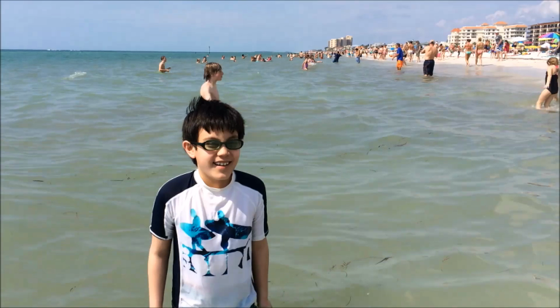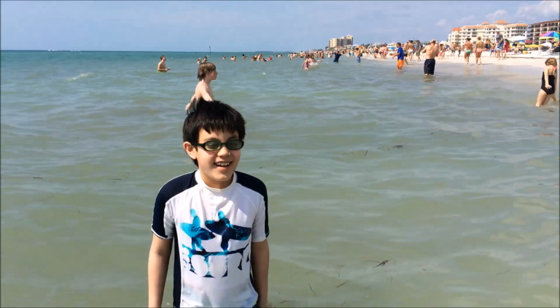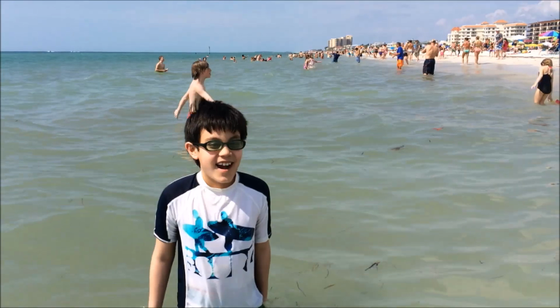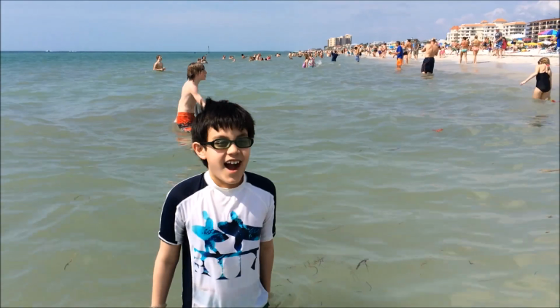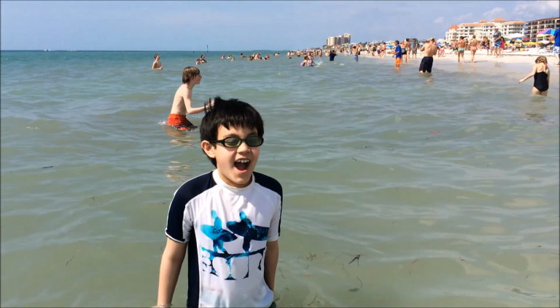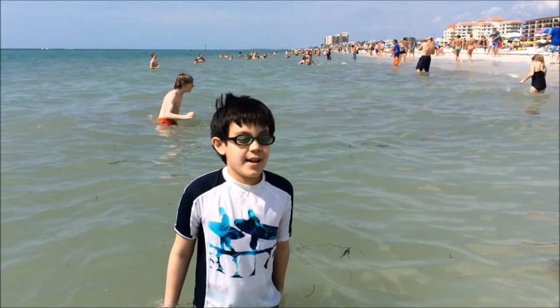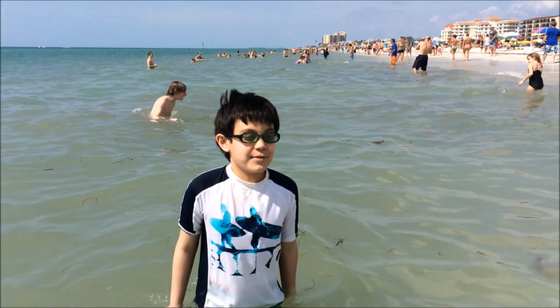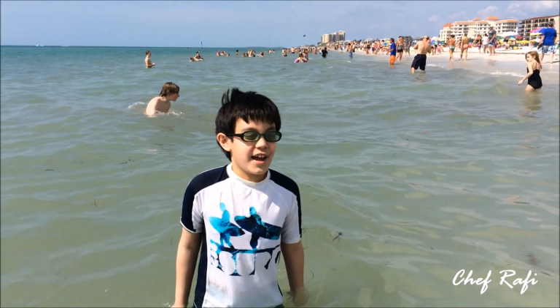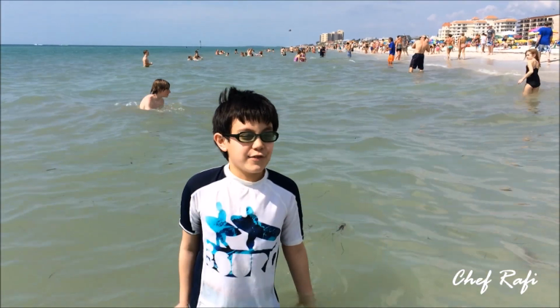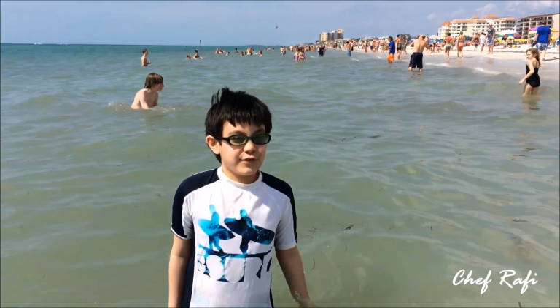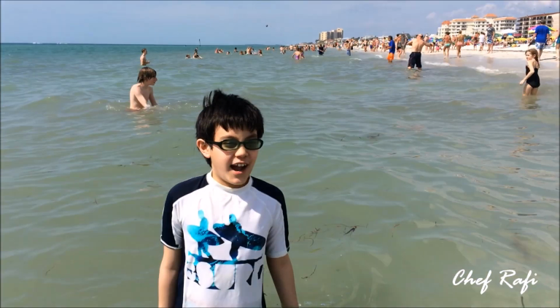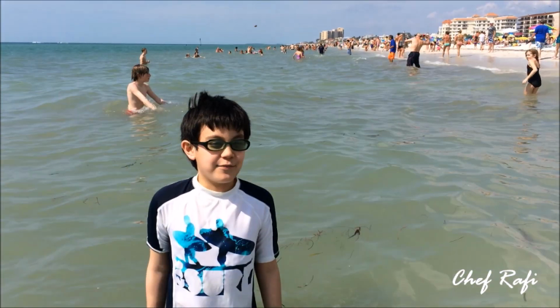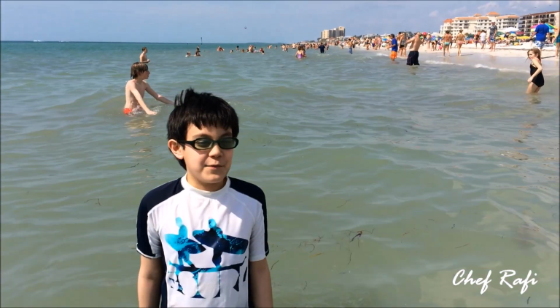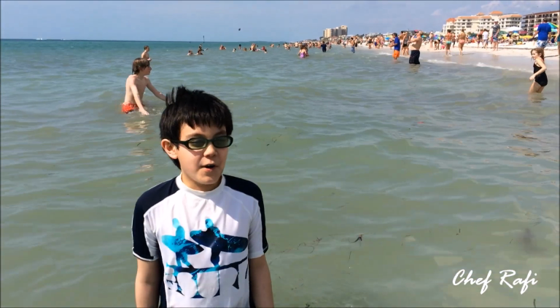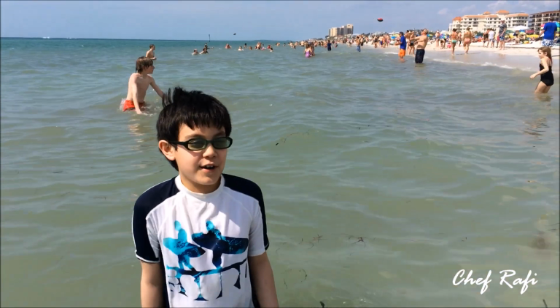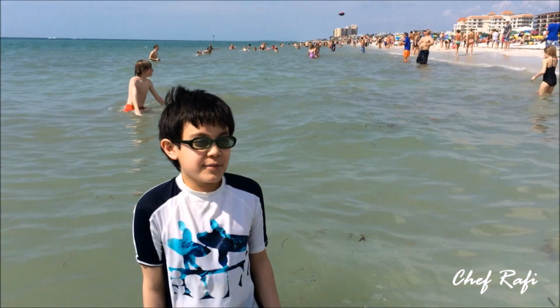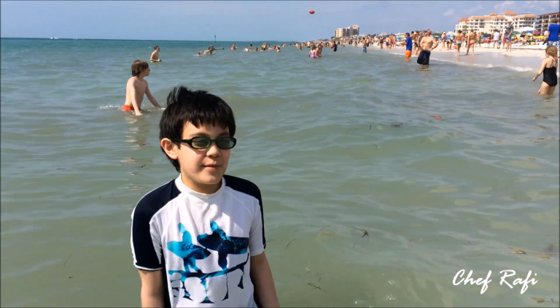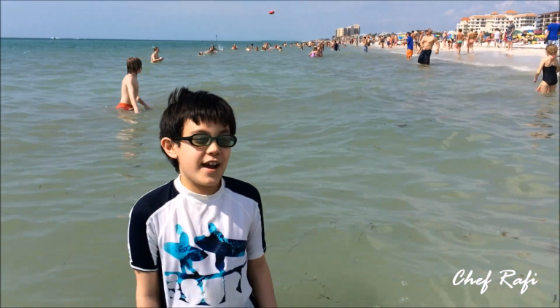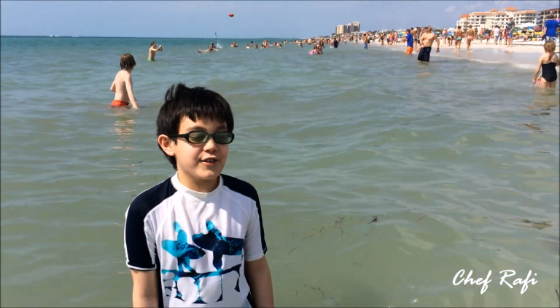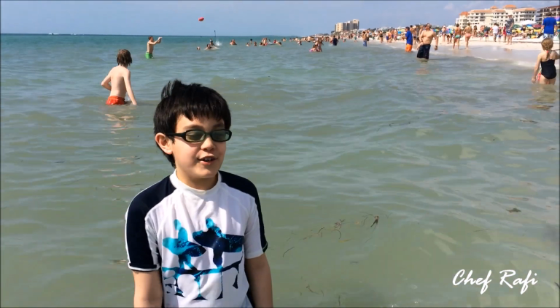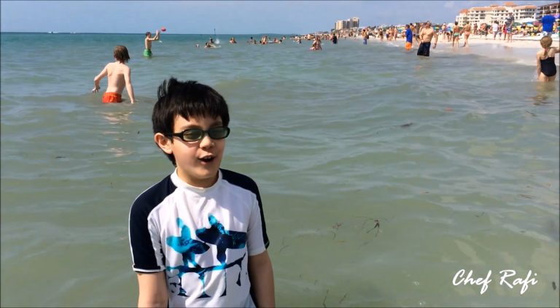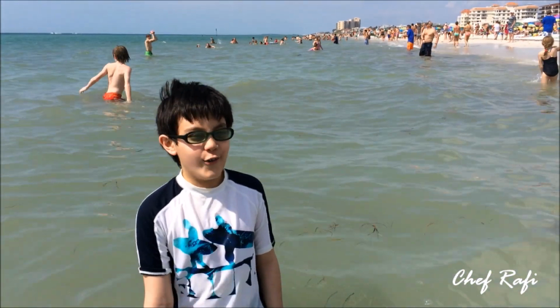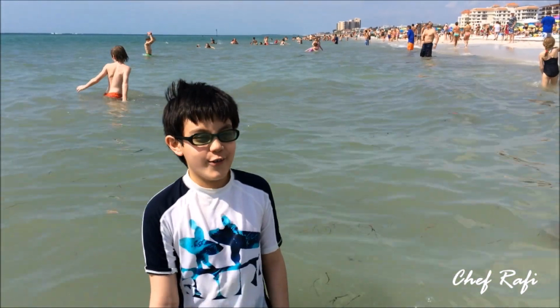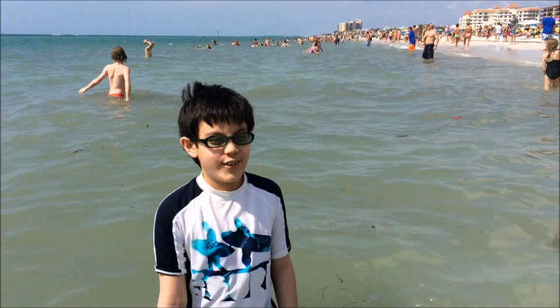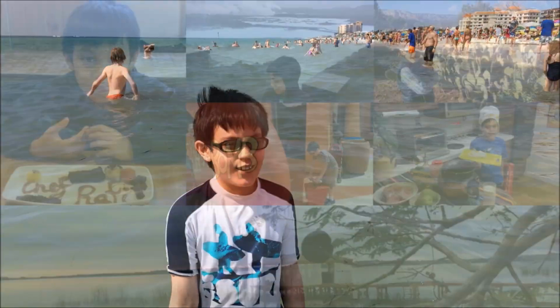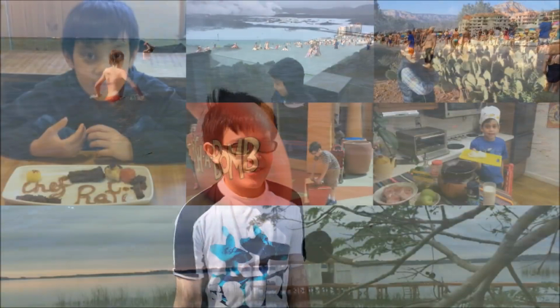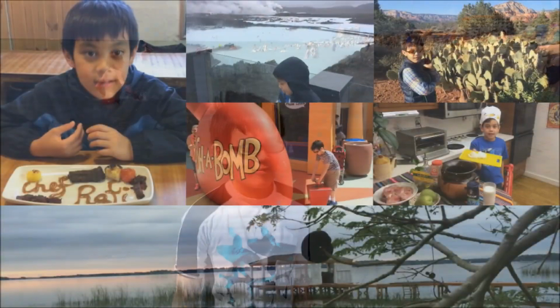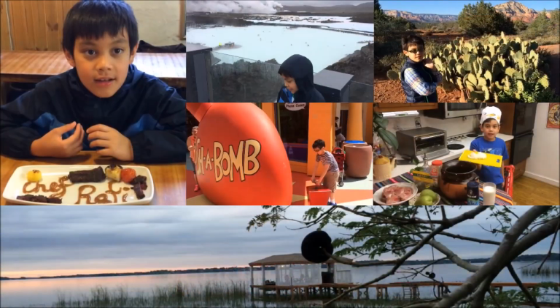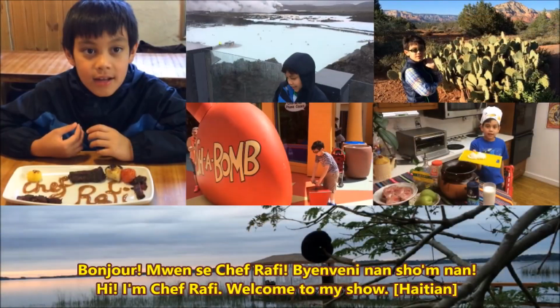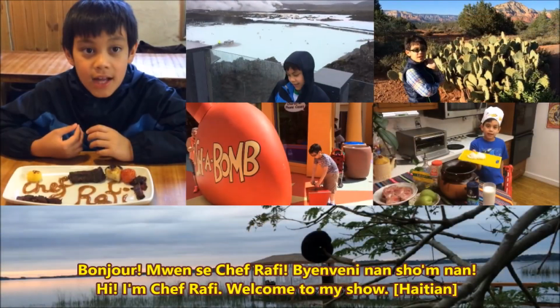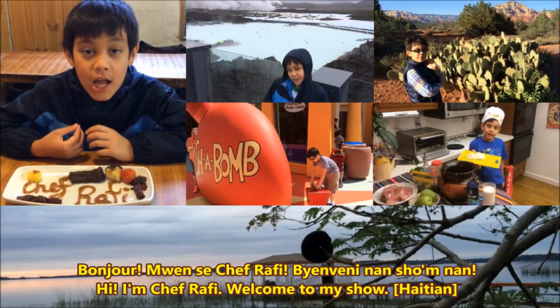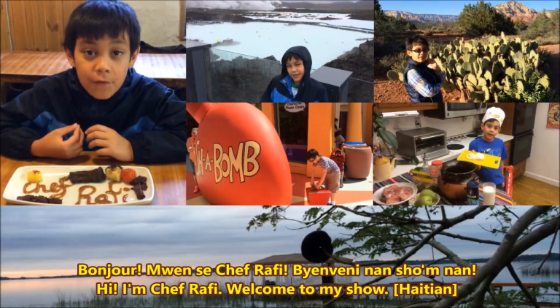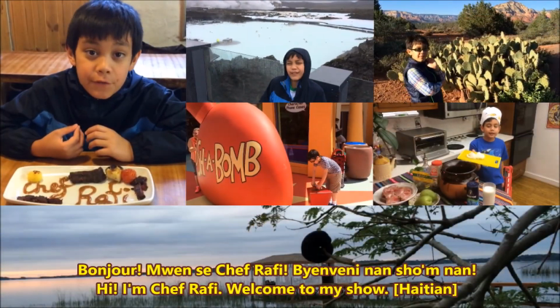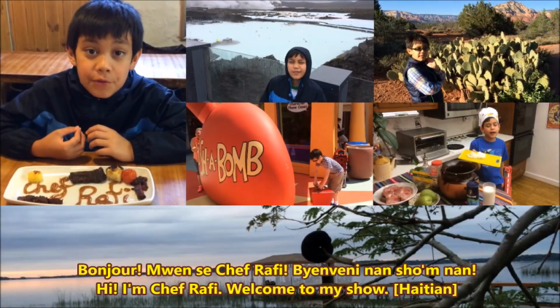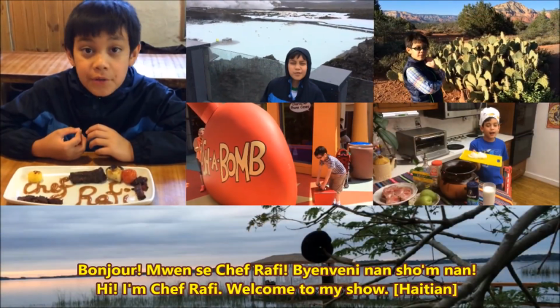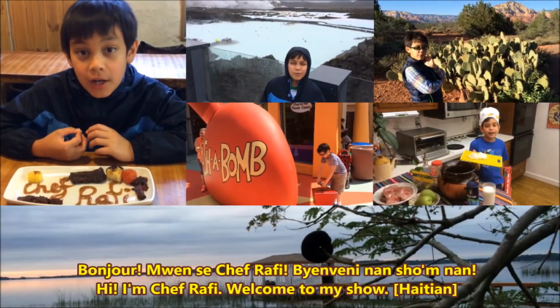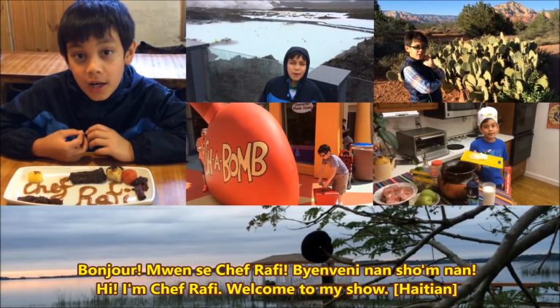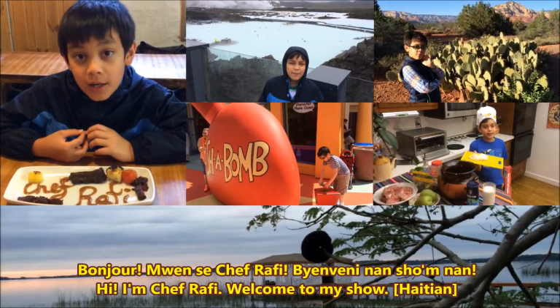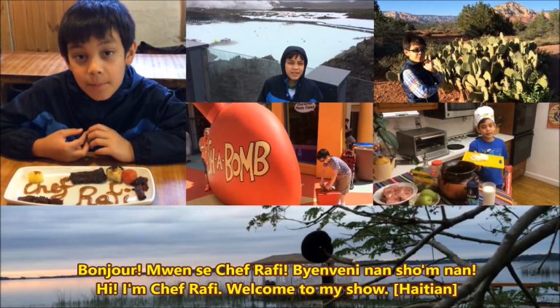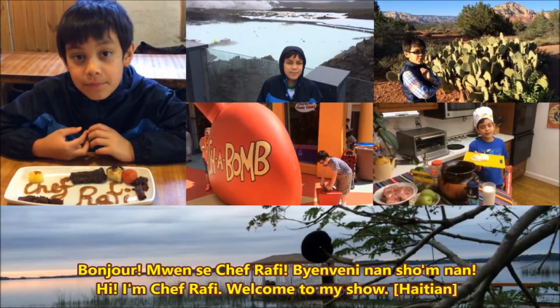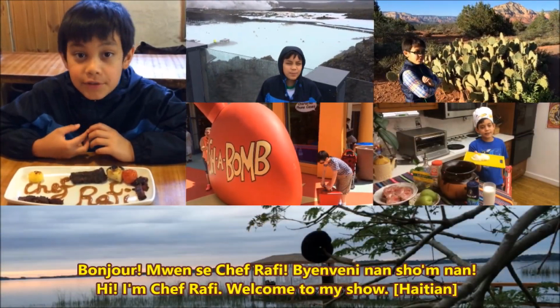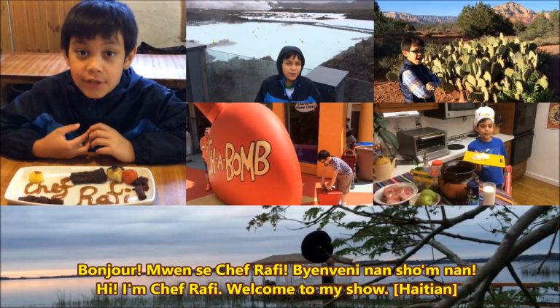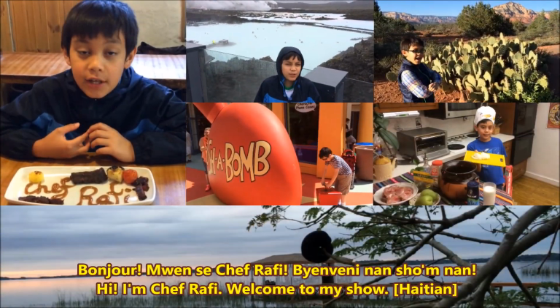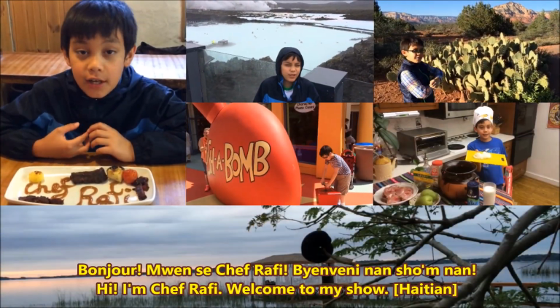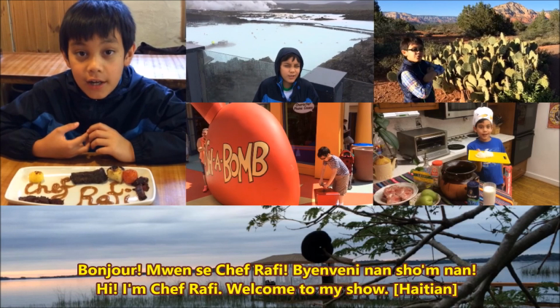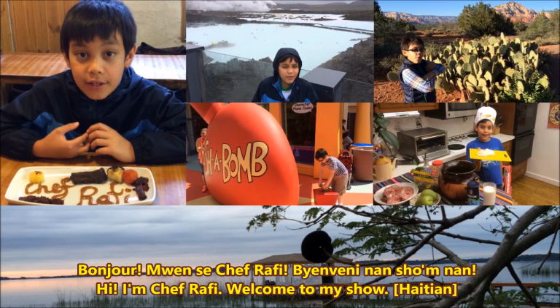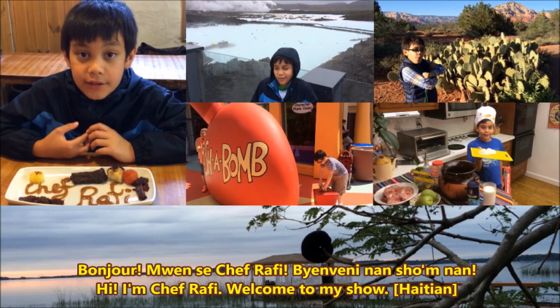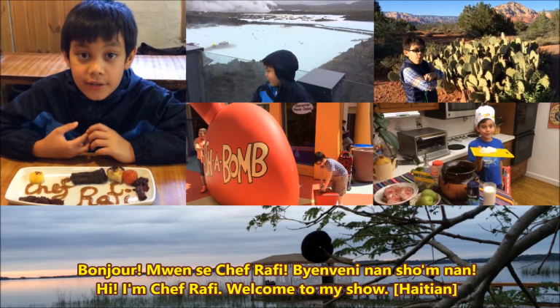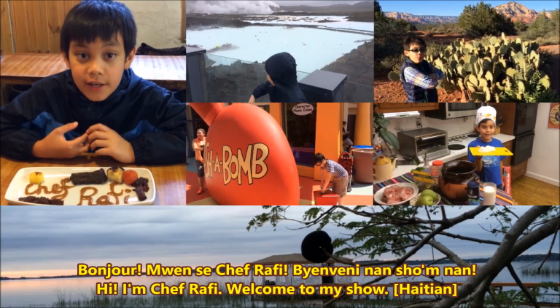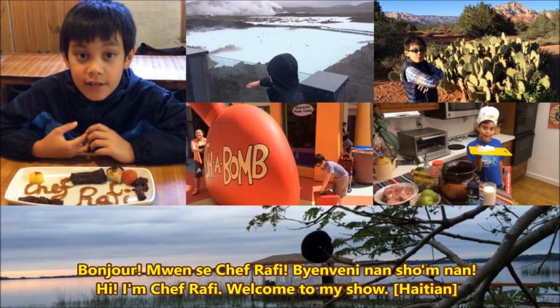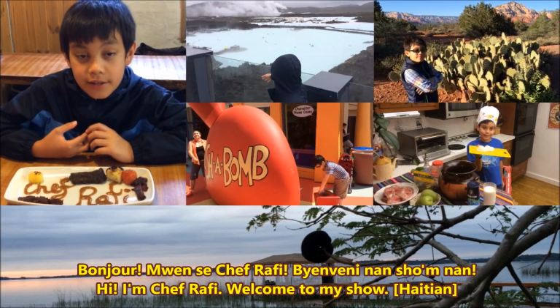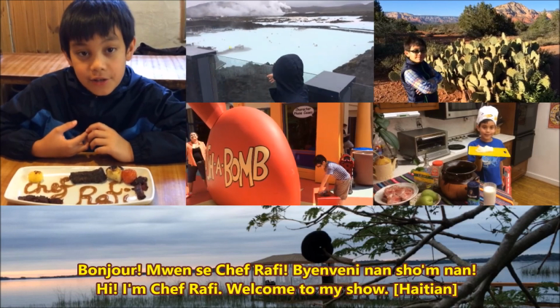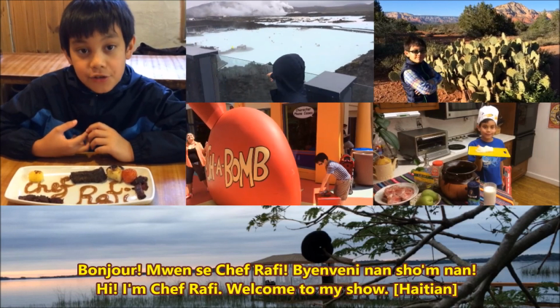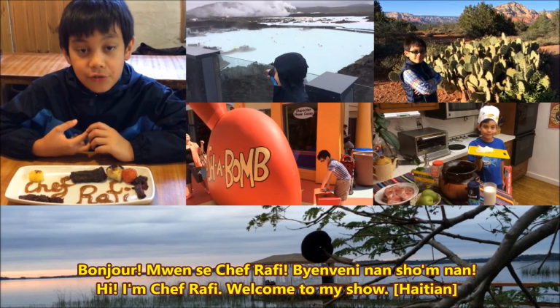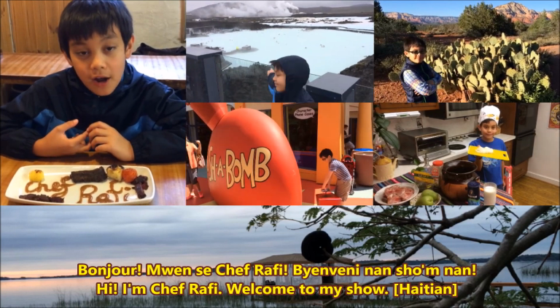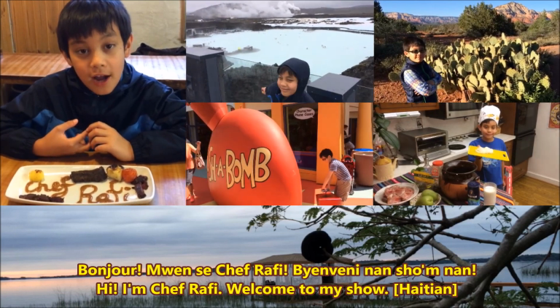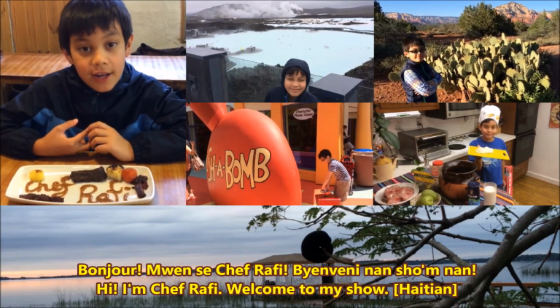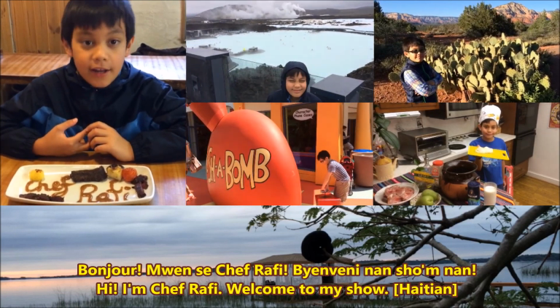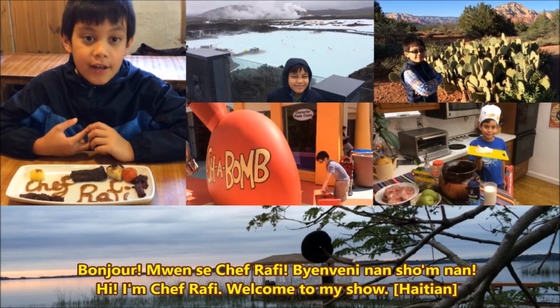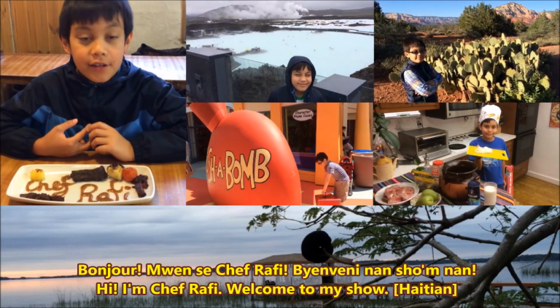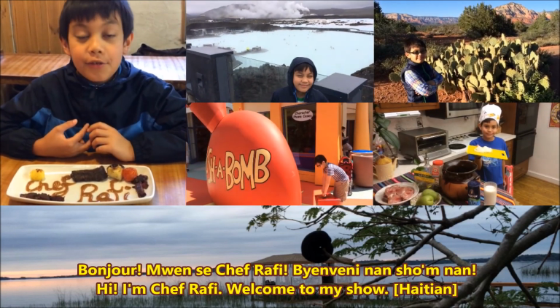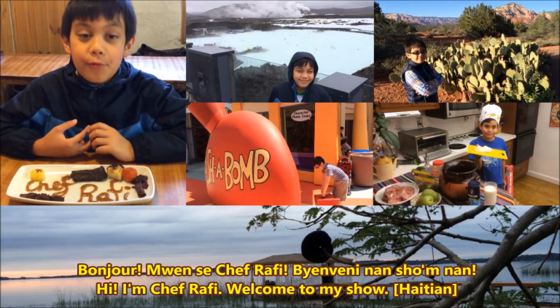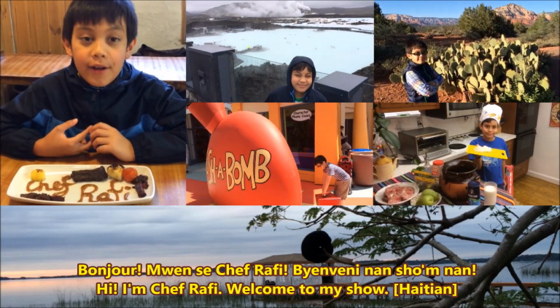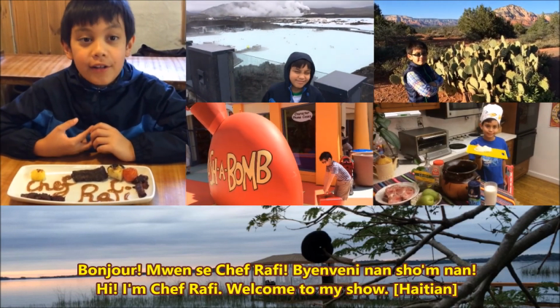Hi, I'm Chef Rafi. Welcome to my show! Bonjour! Moi, c'est Chef Rafi. Bienvenue dans le show maintenant!